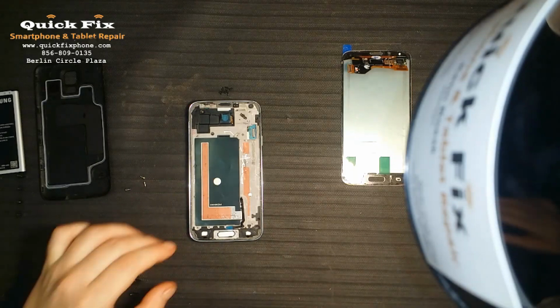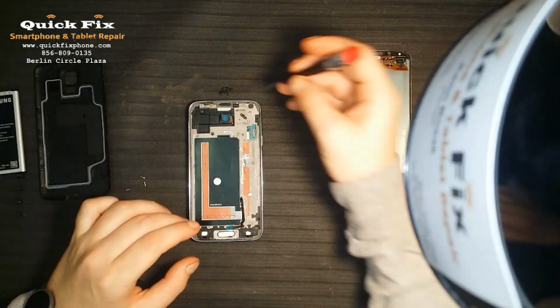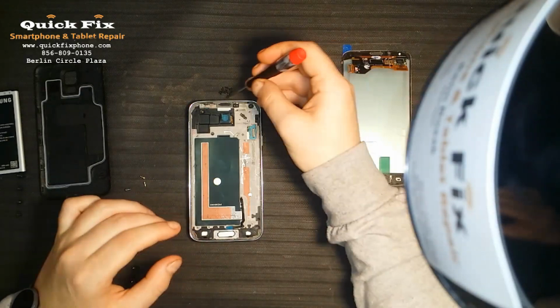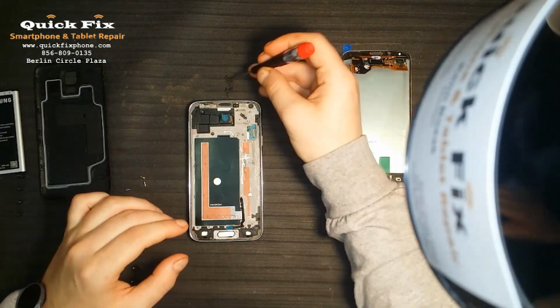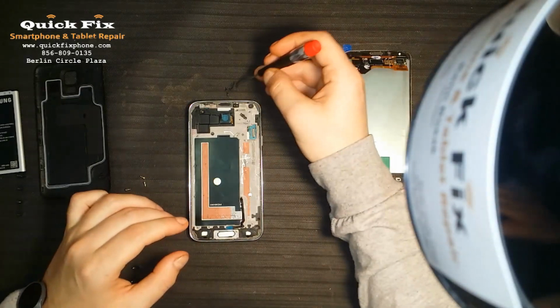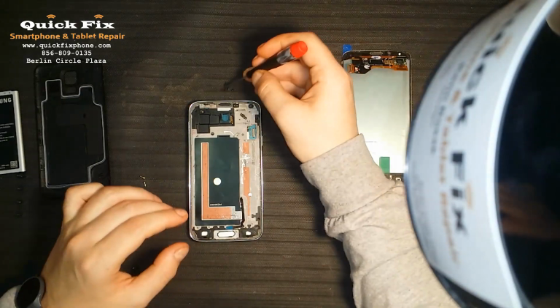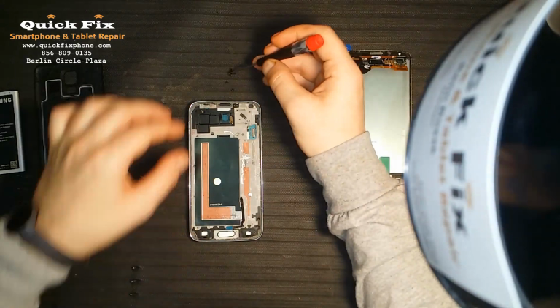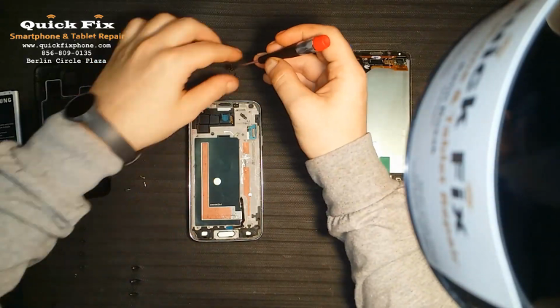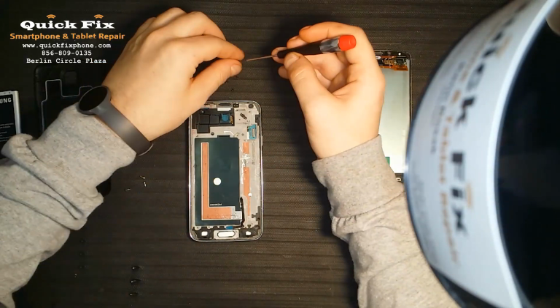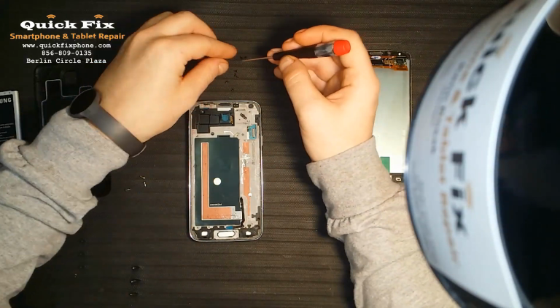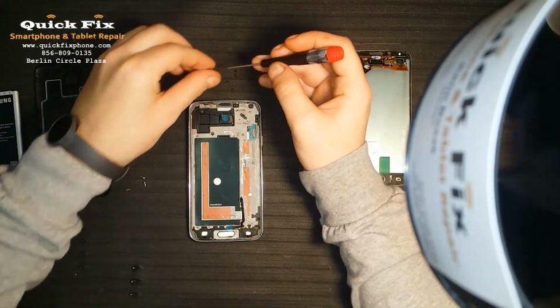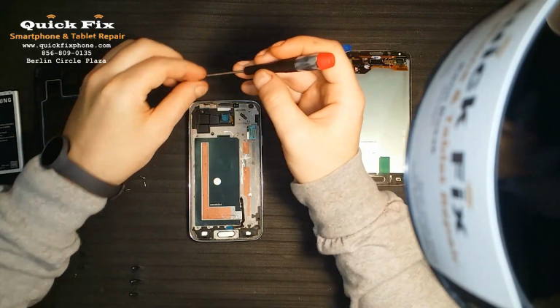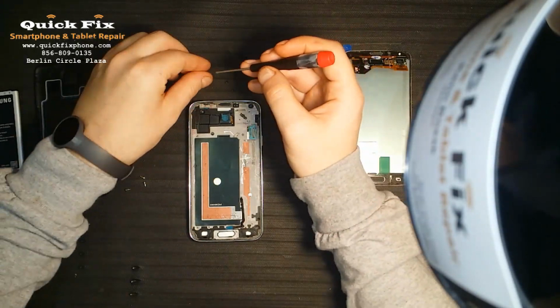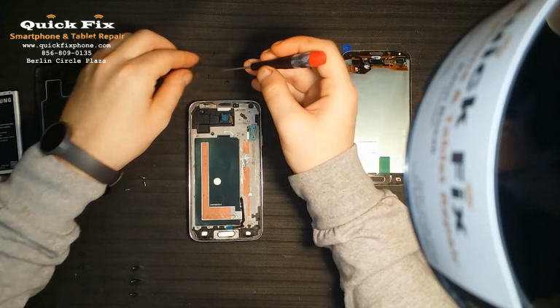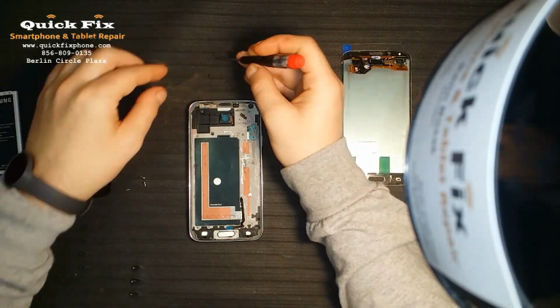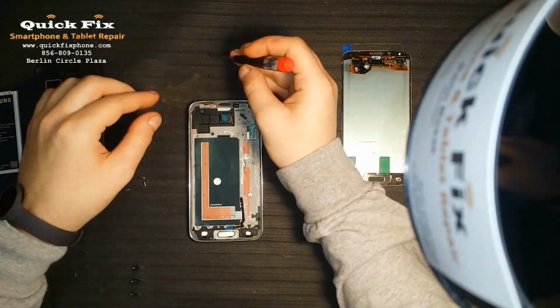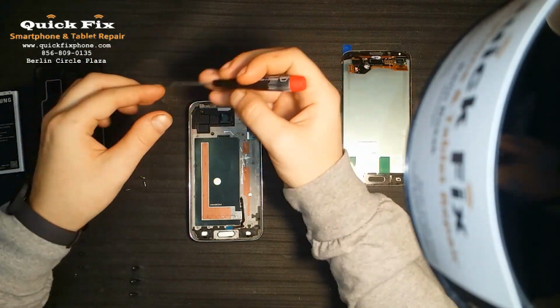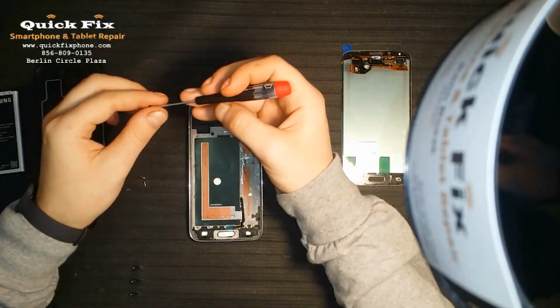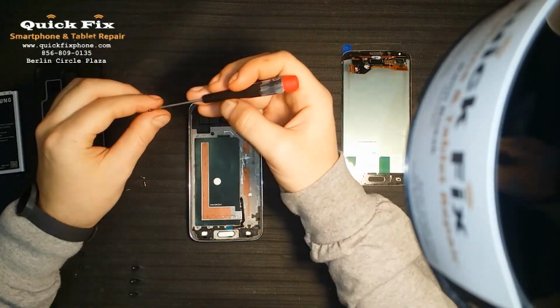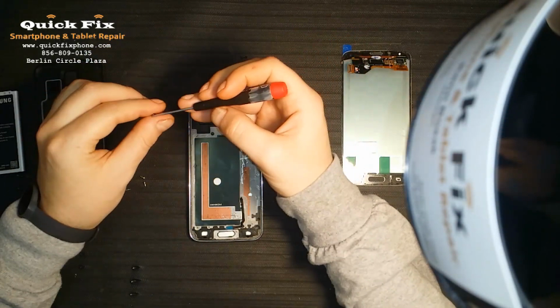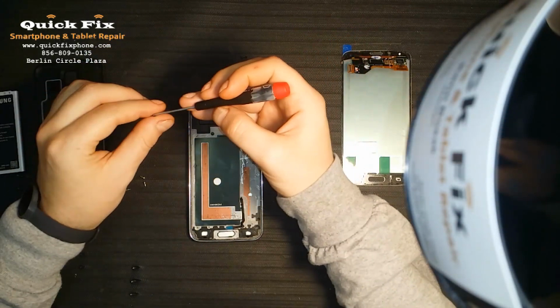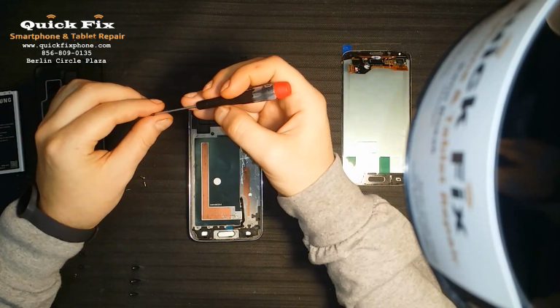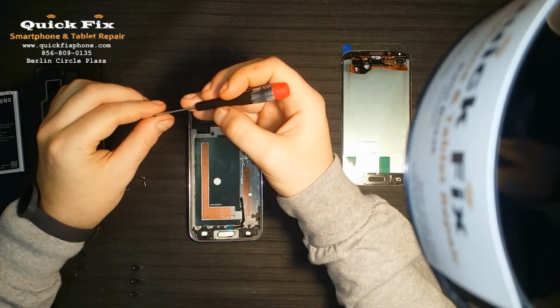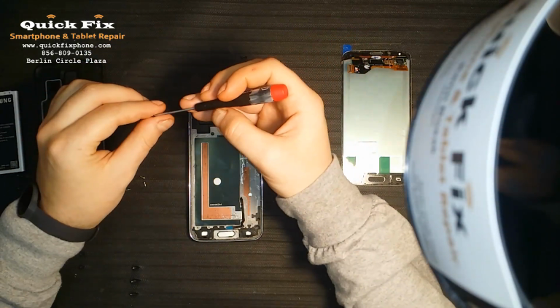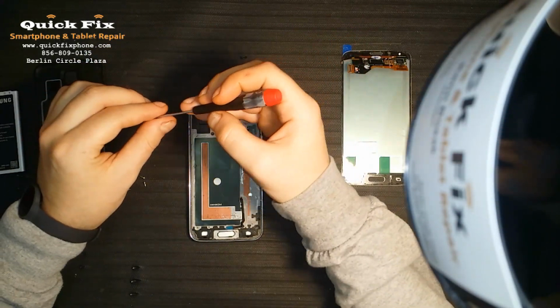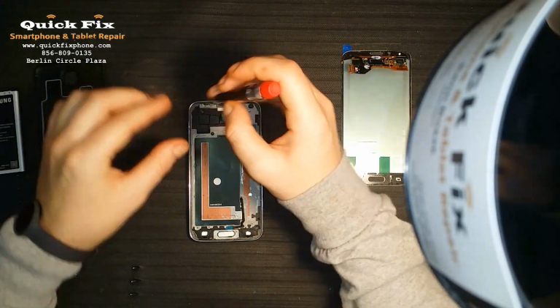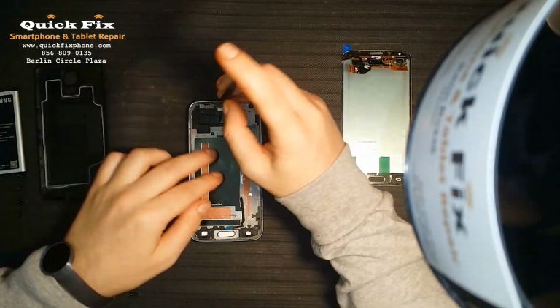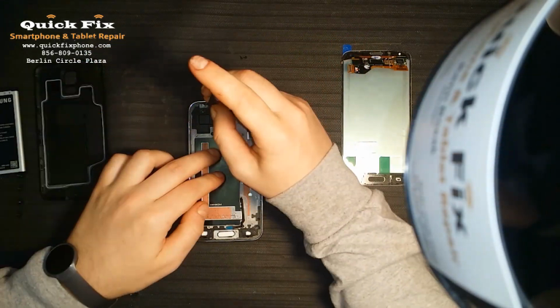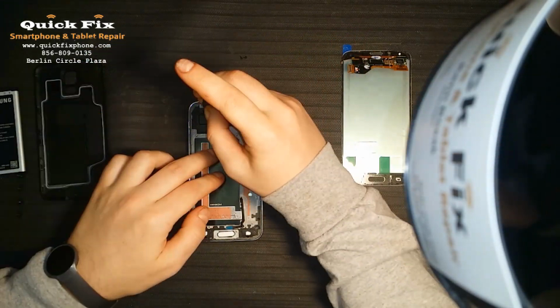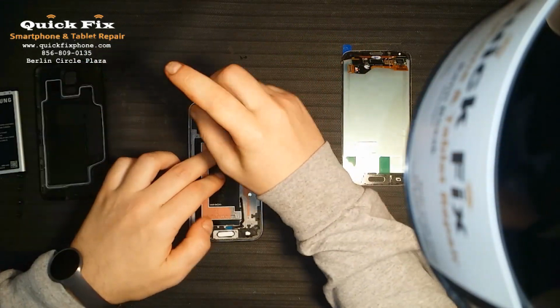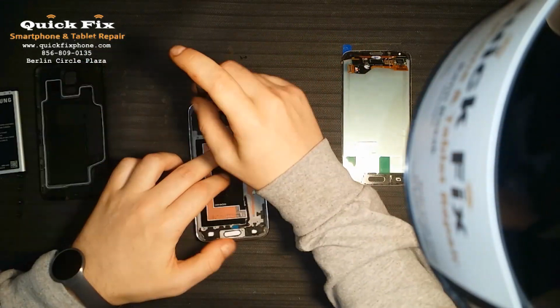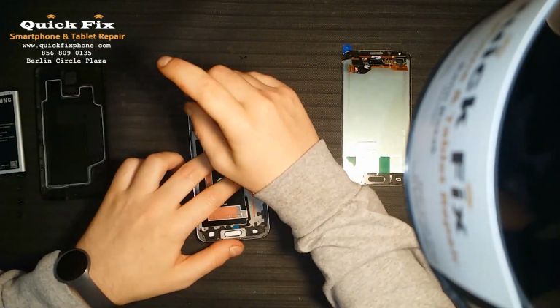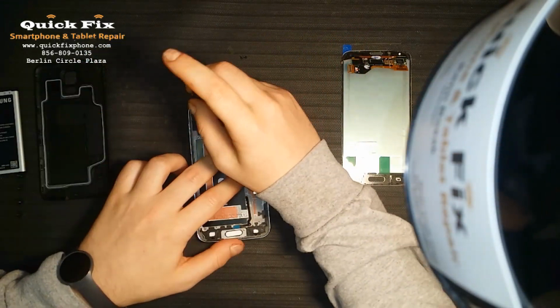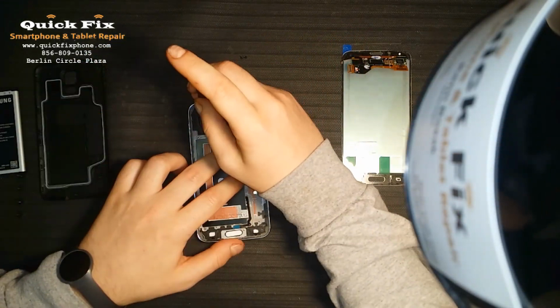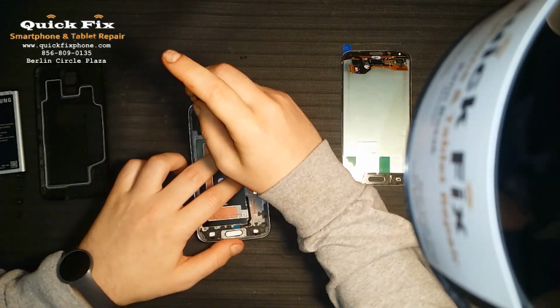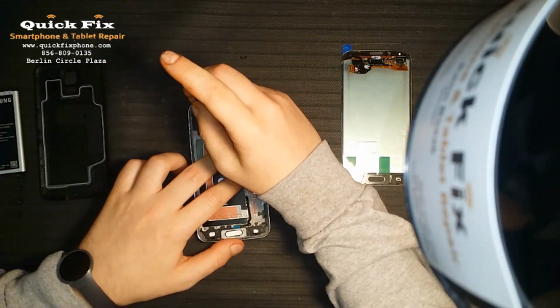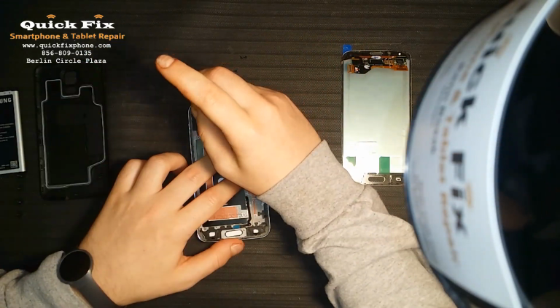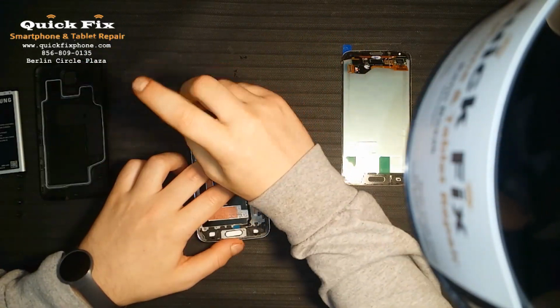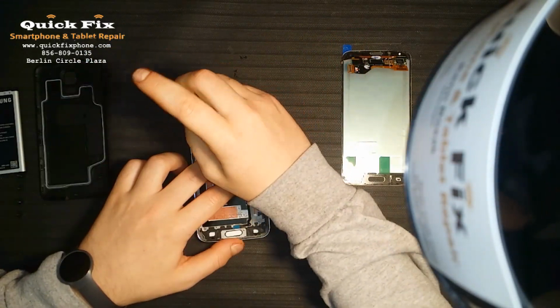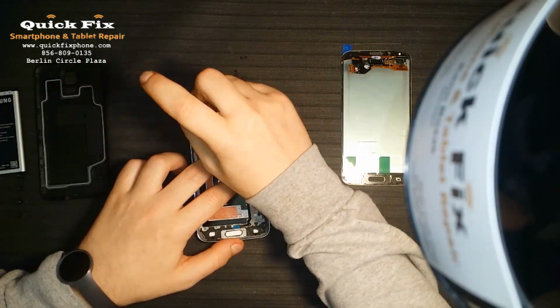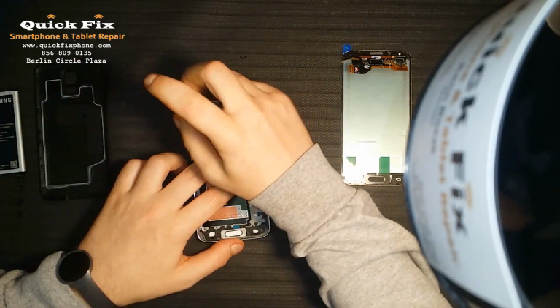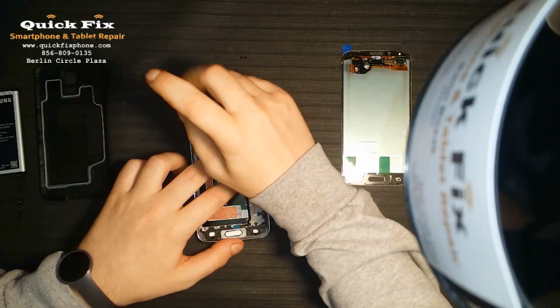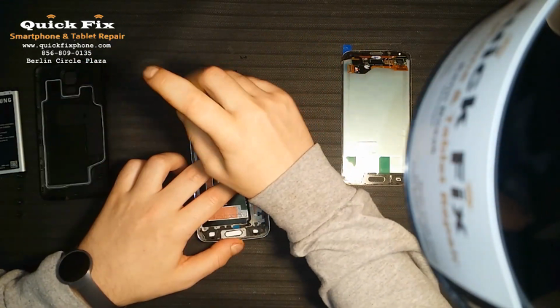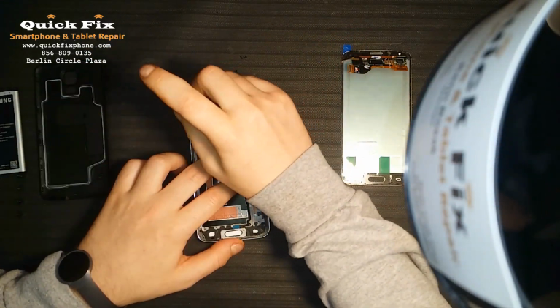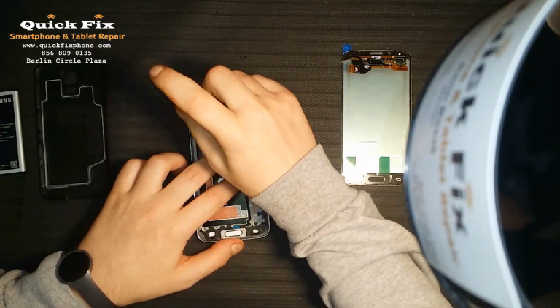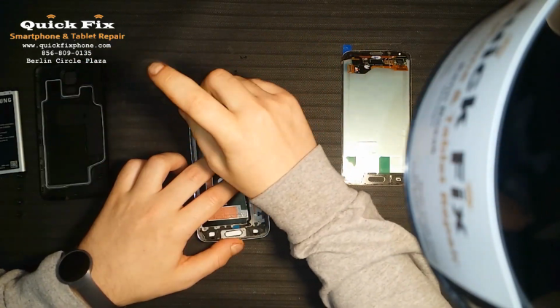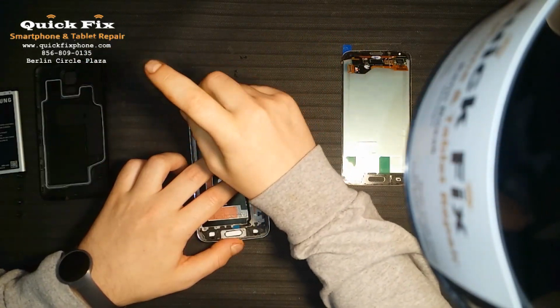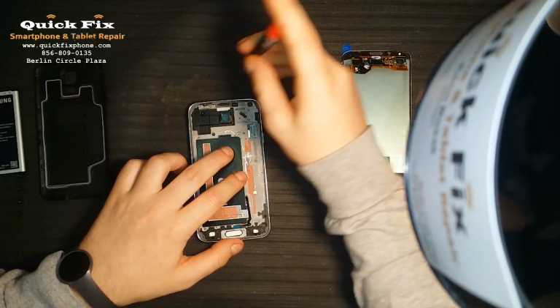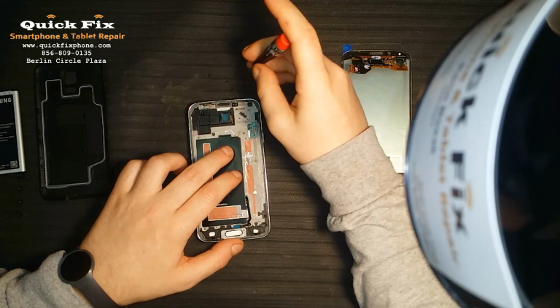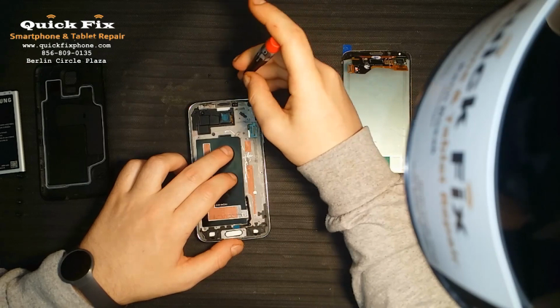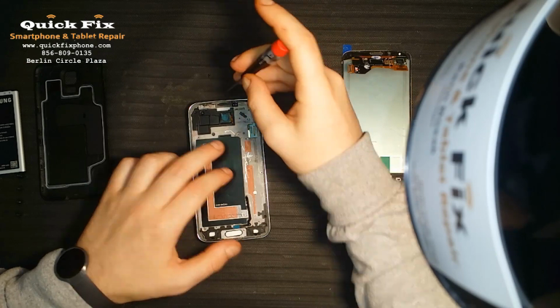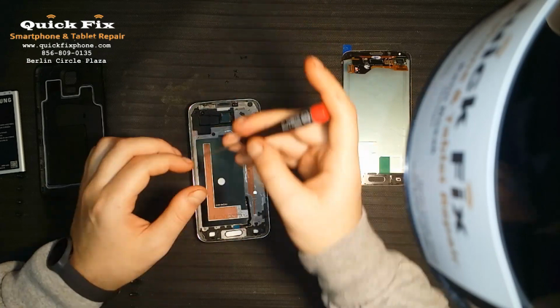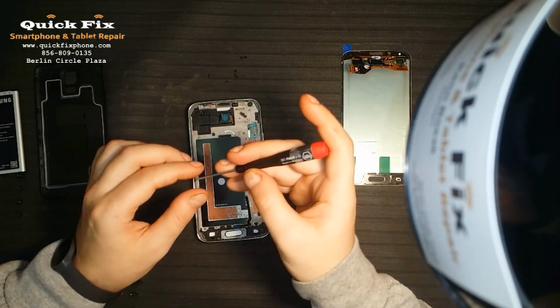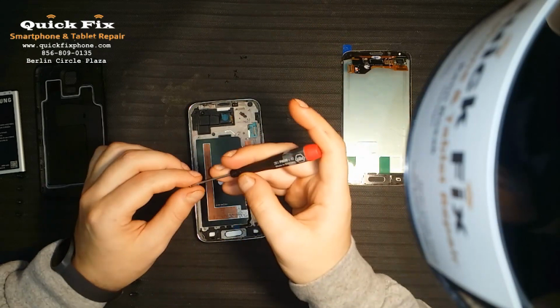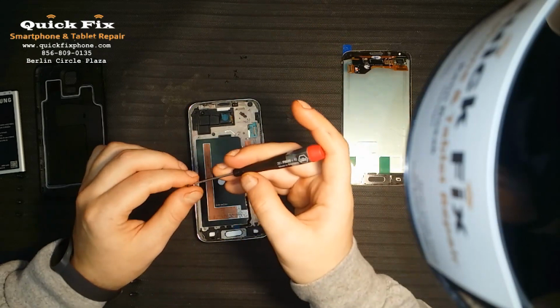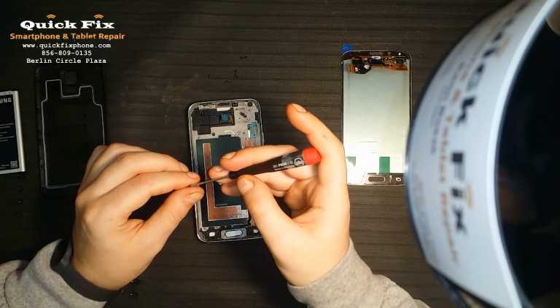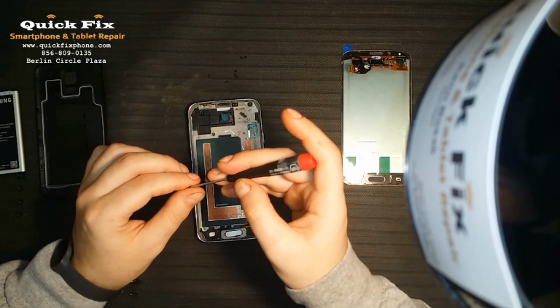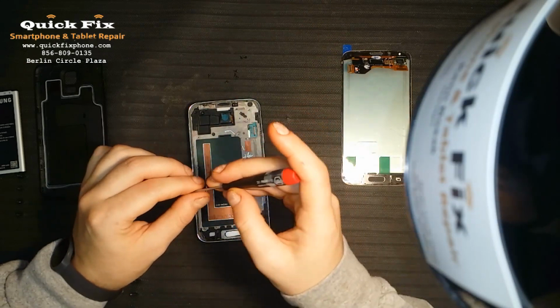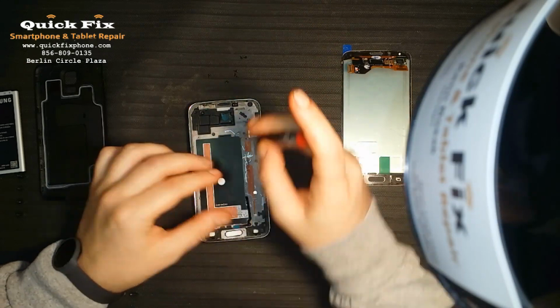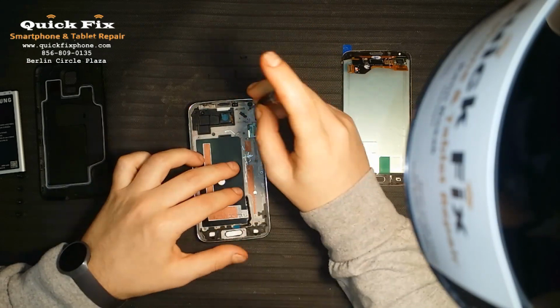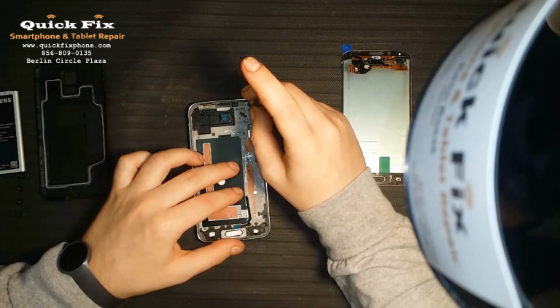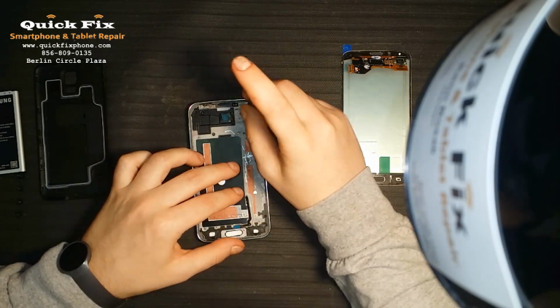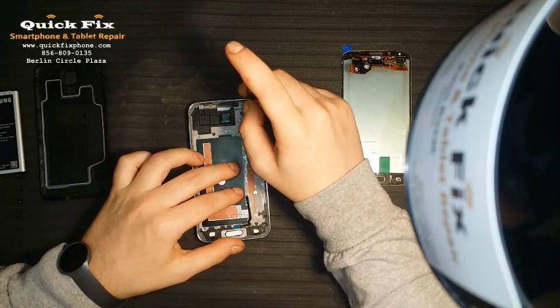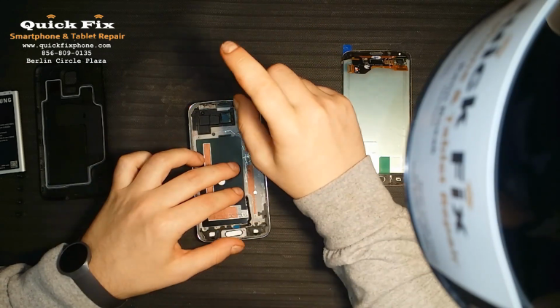Now there are a bunch of screws — way too many if you ask me.